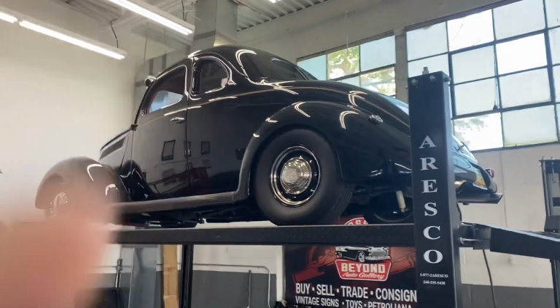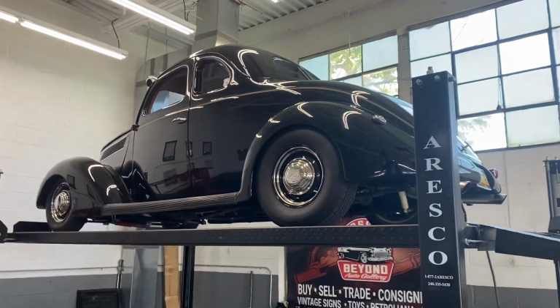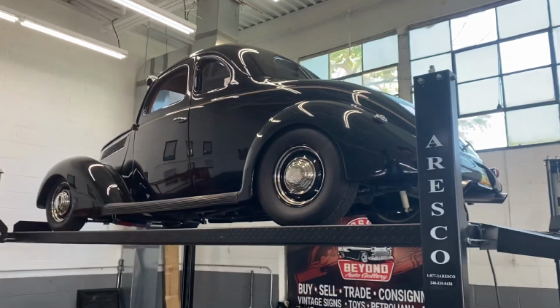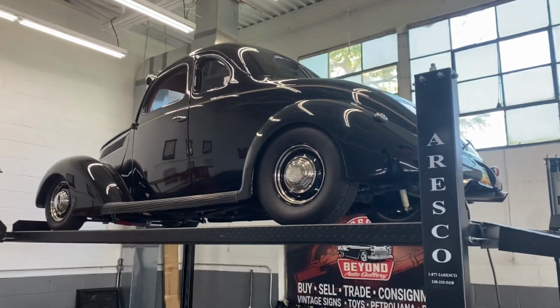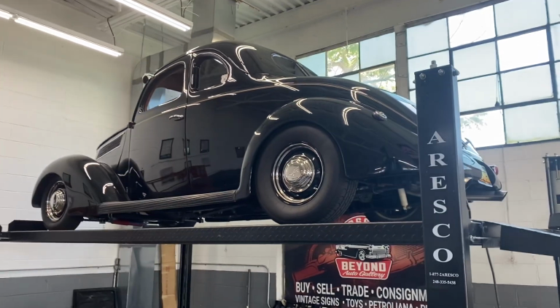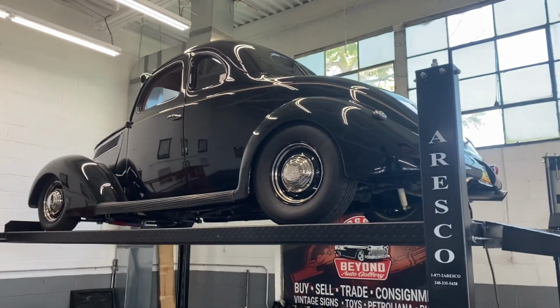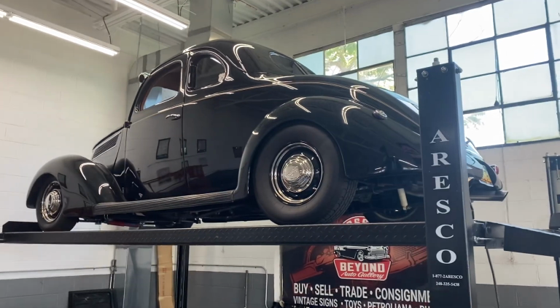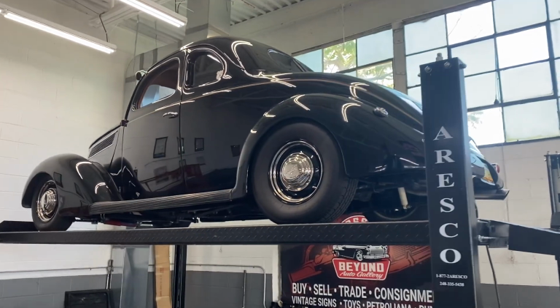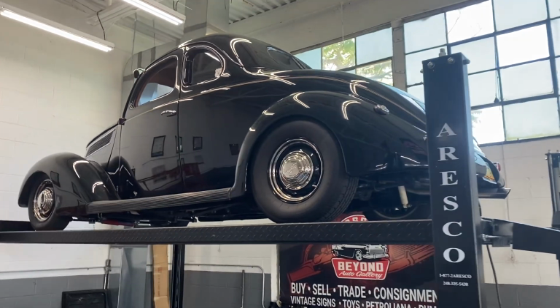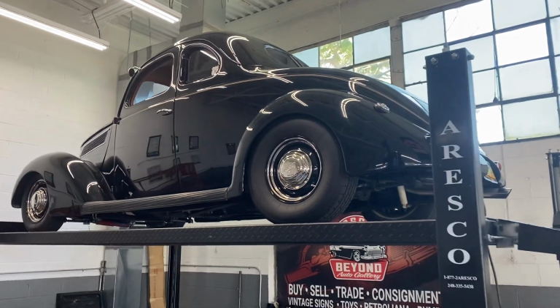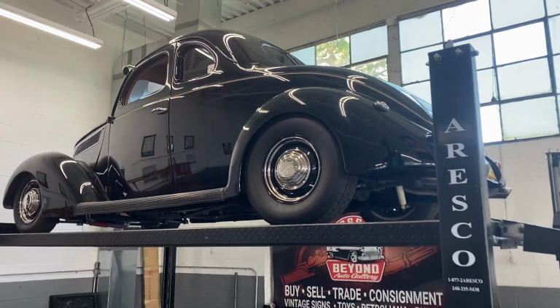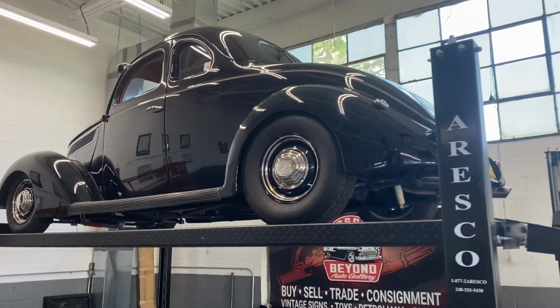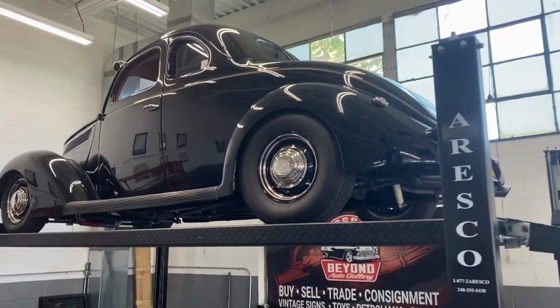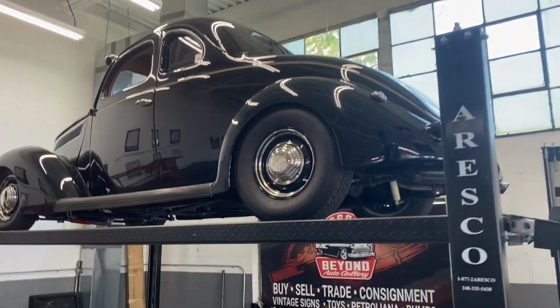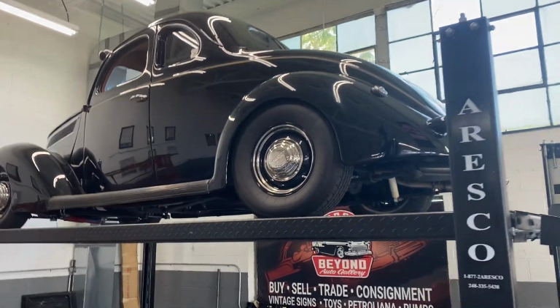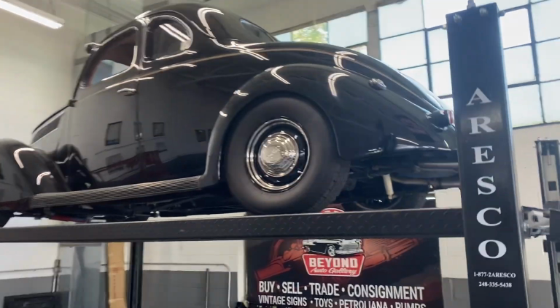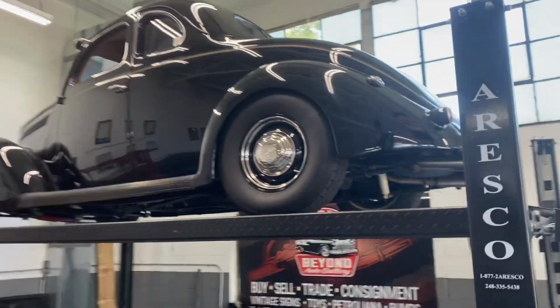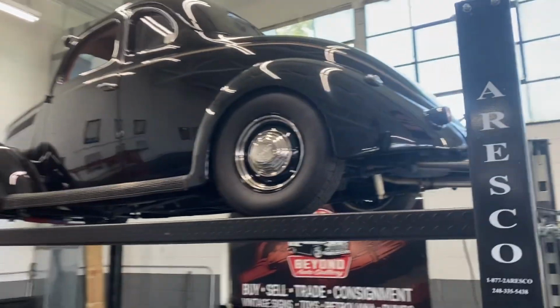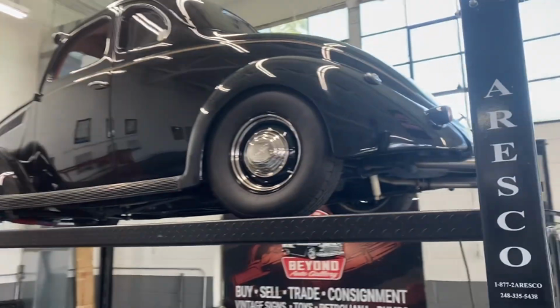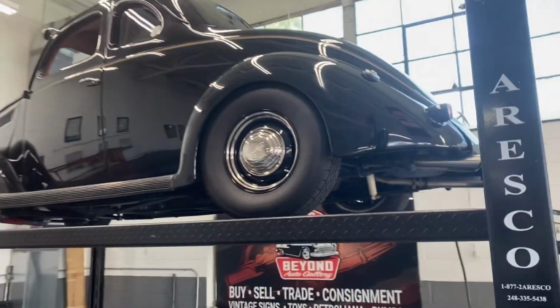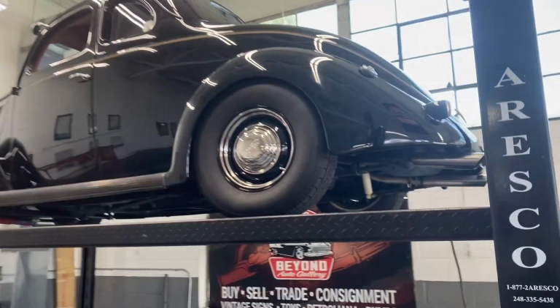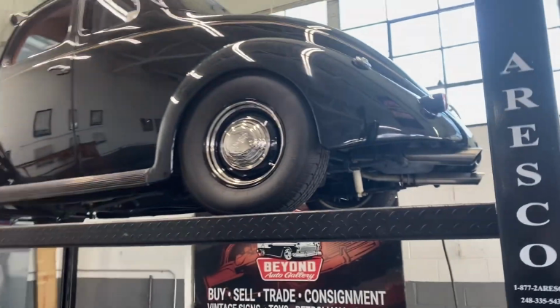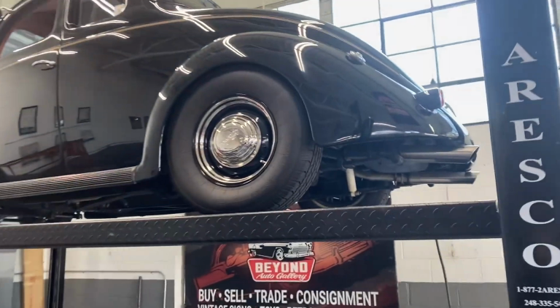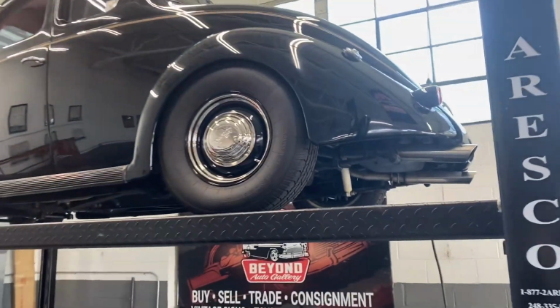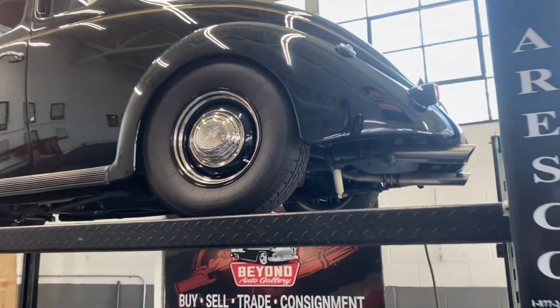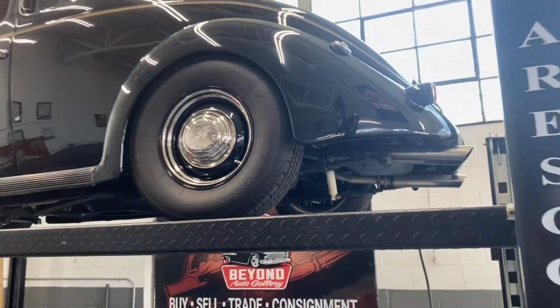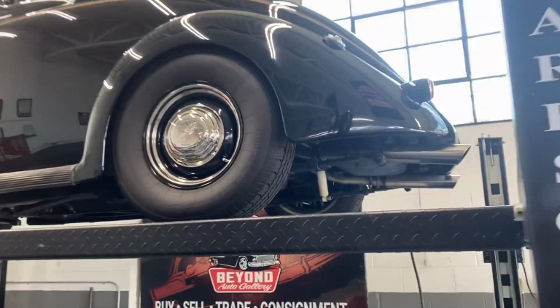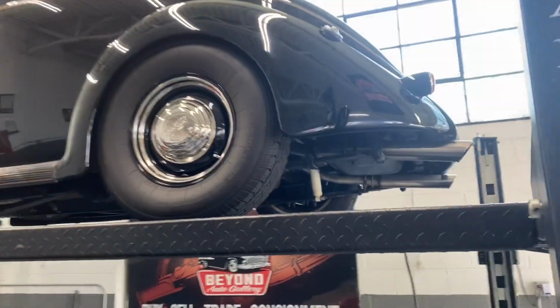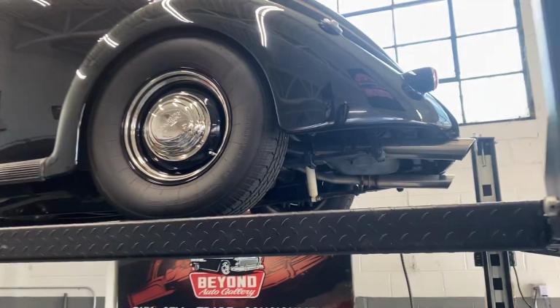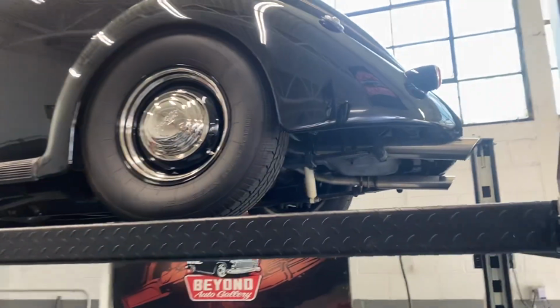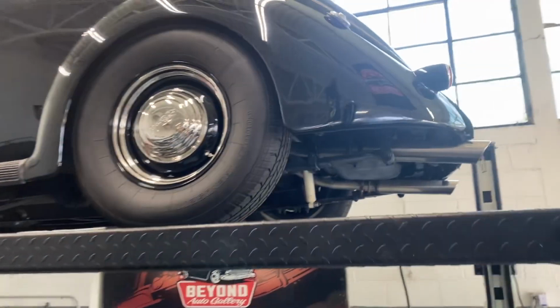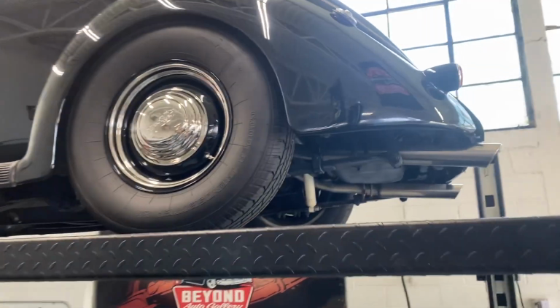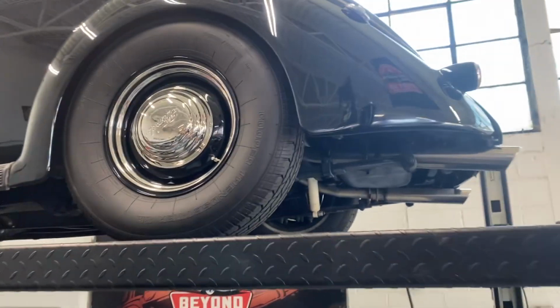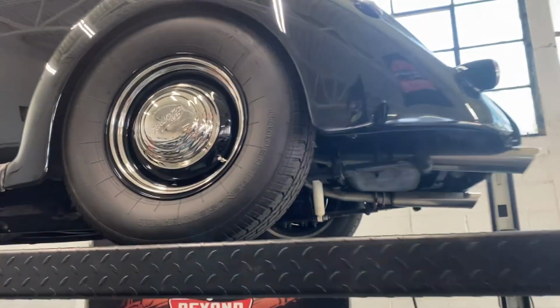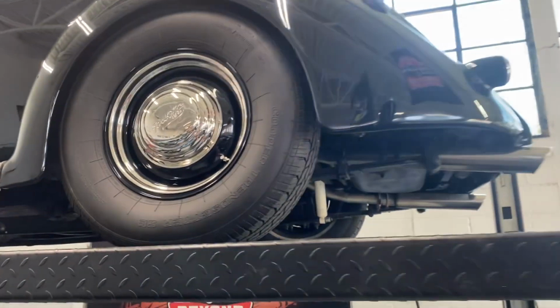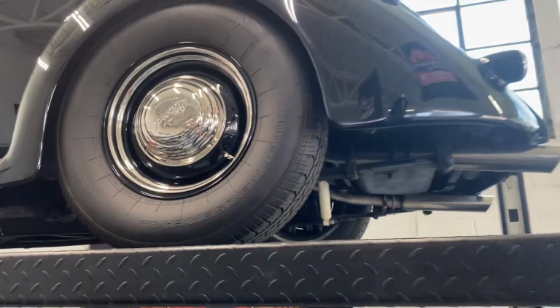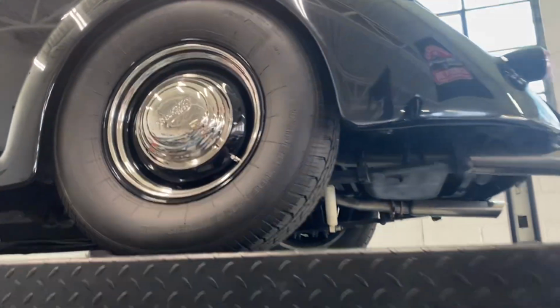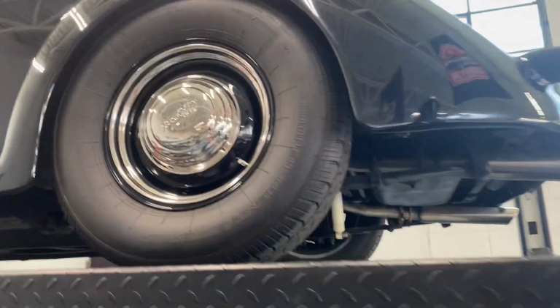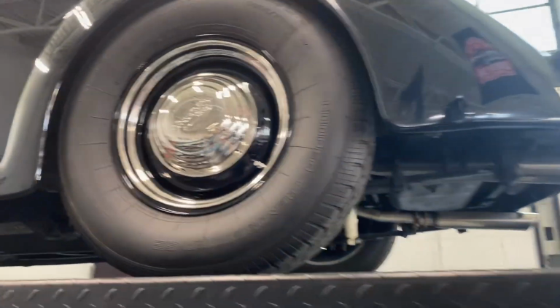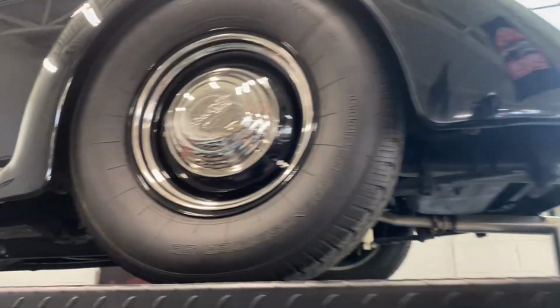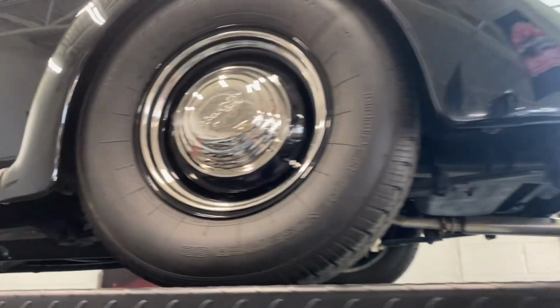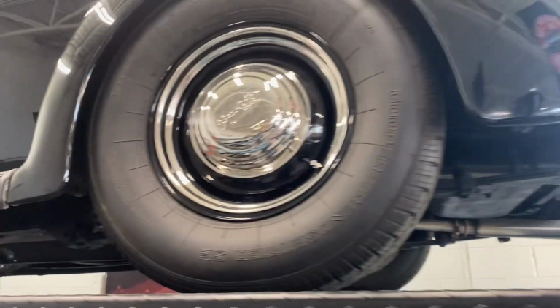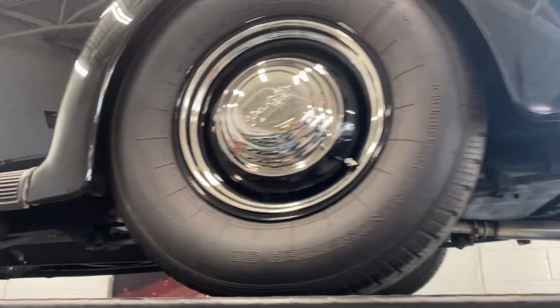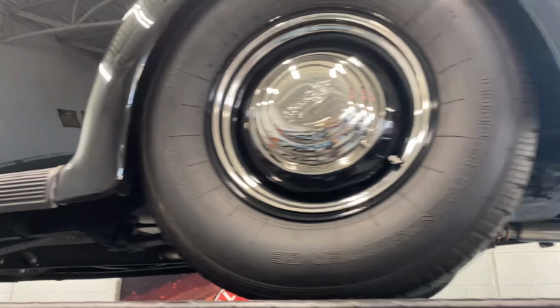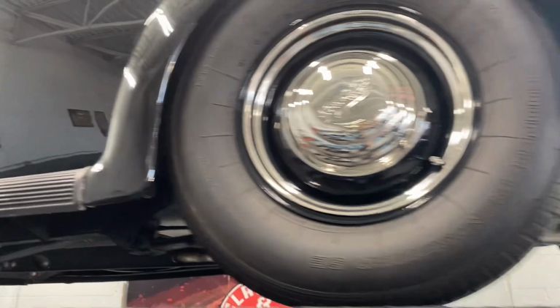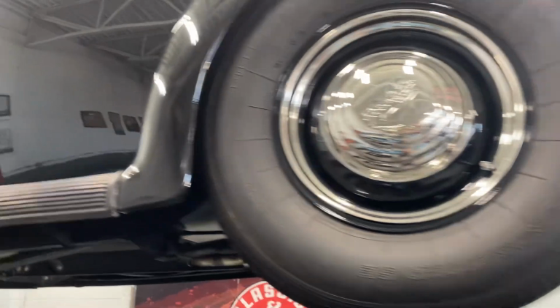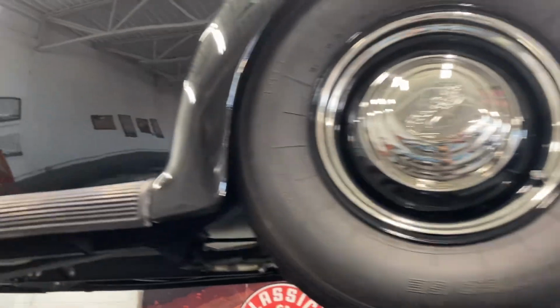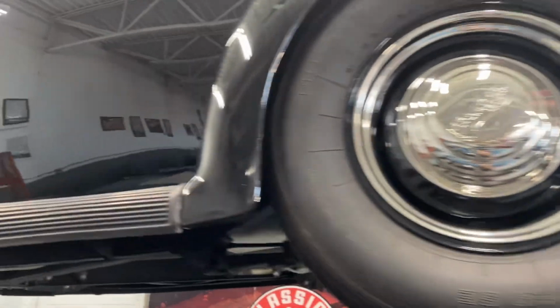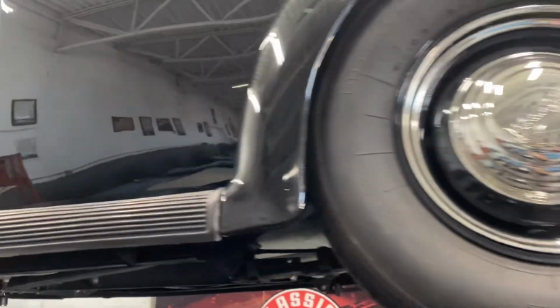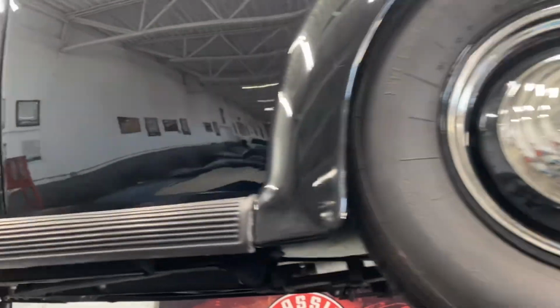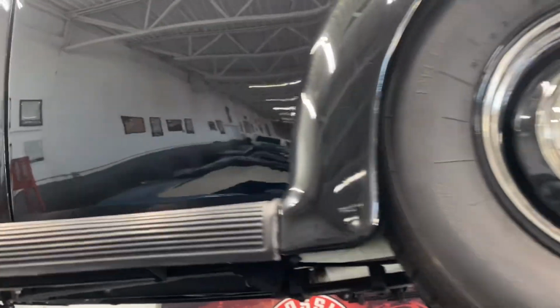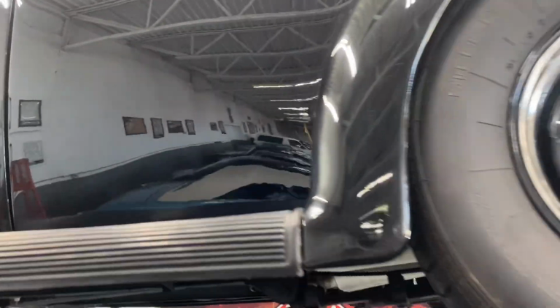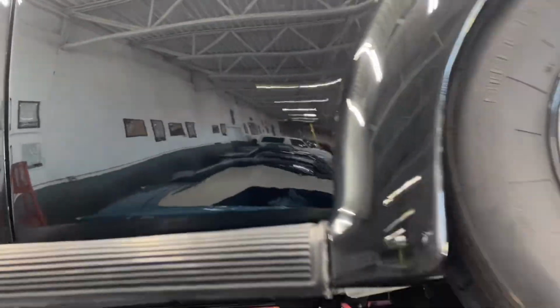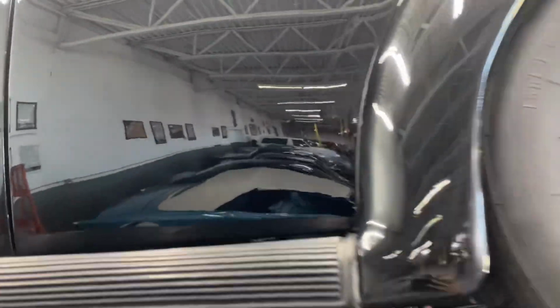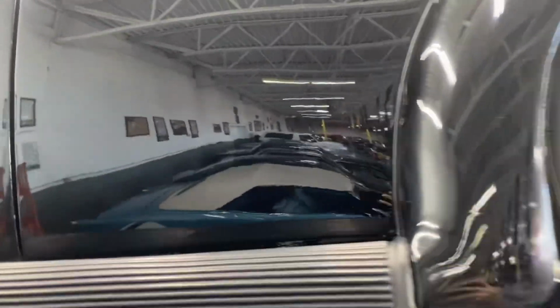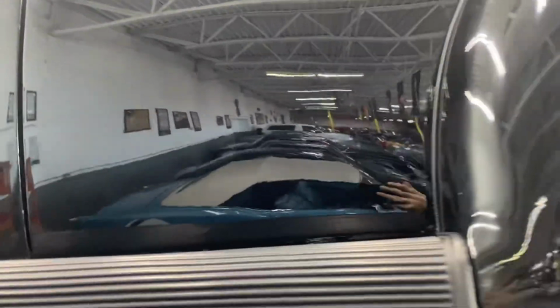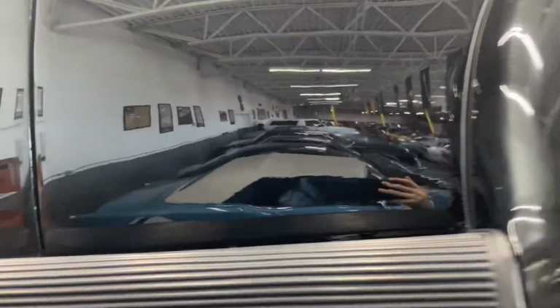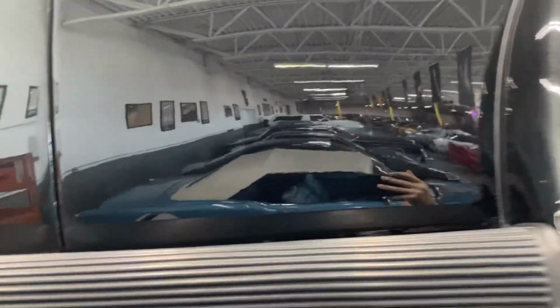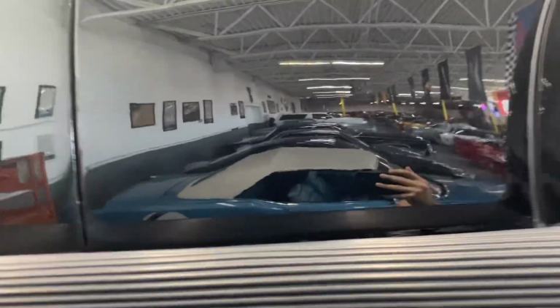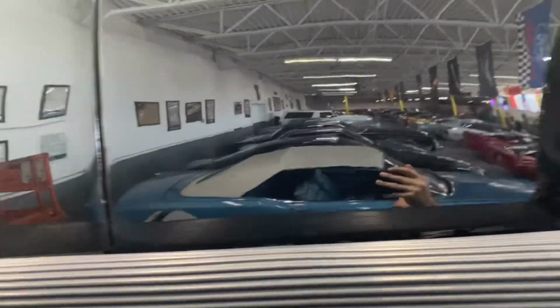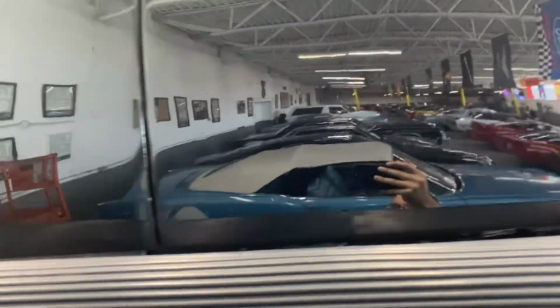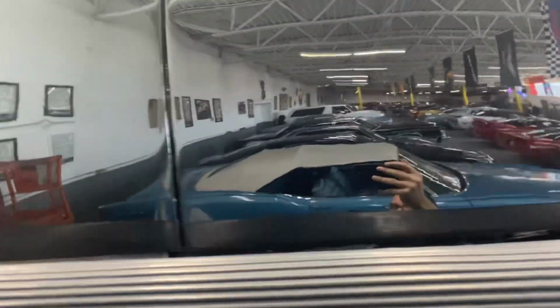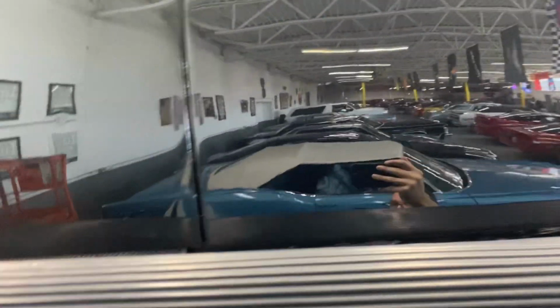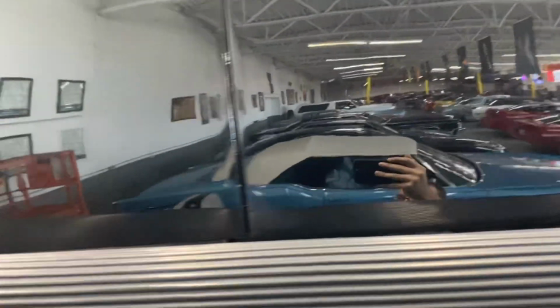Alright, we have the '37 Ford Coupe up on the lift. We're going to go over the rockers and some underbody.